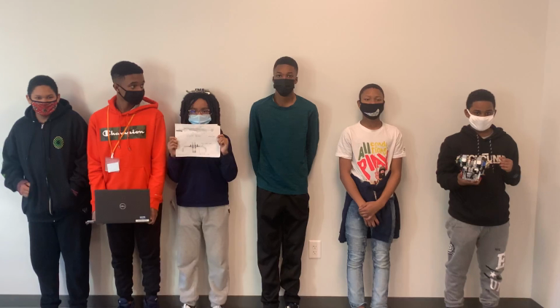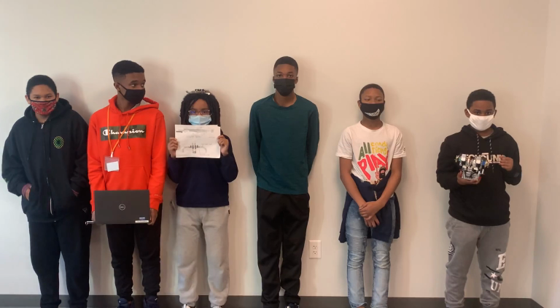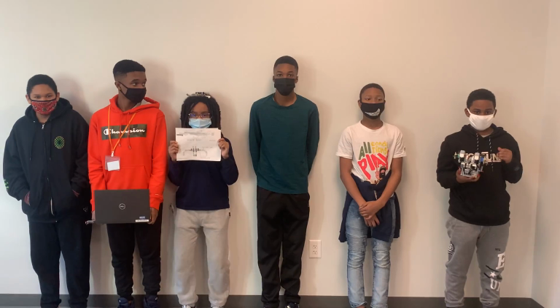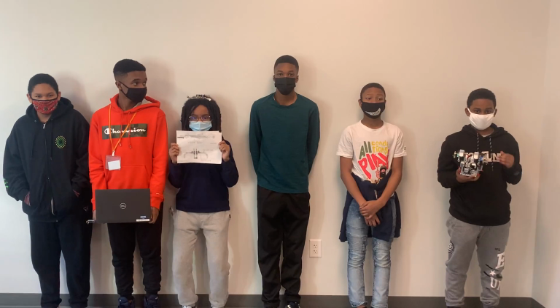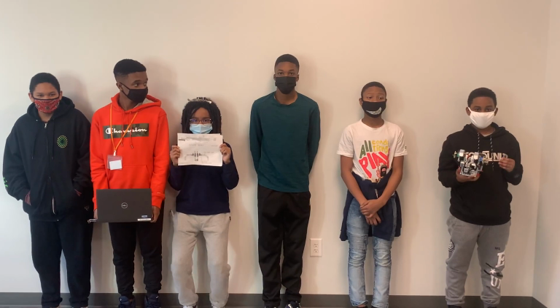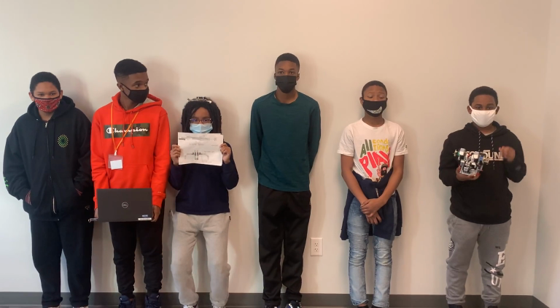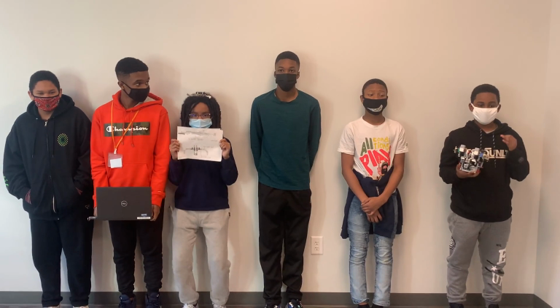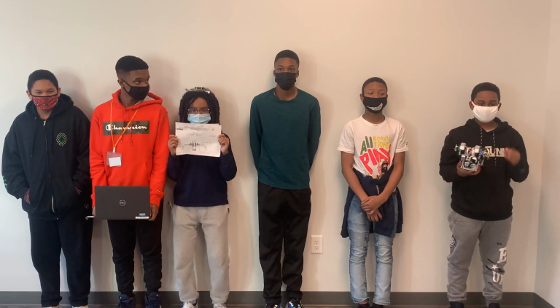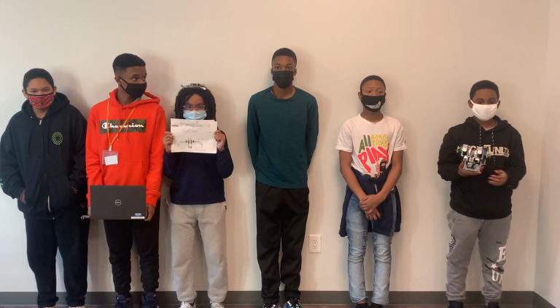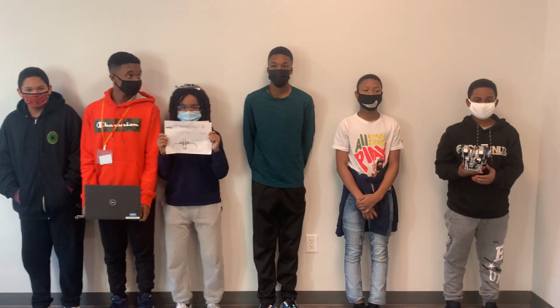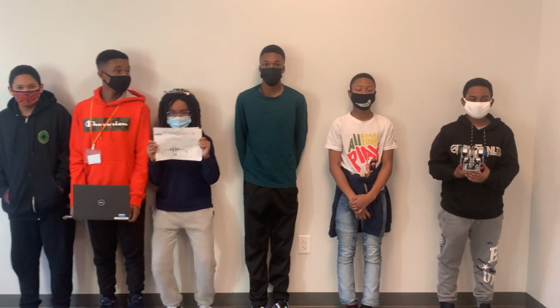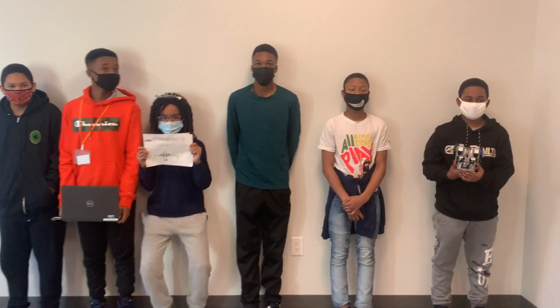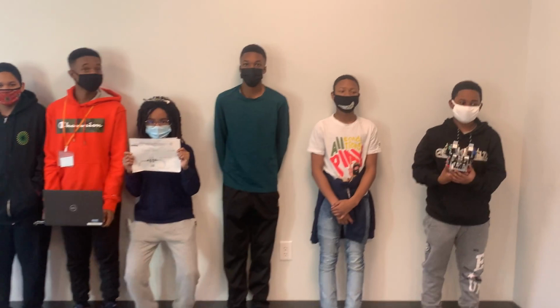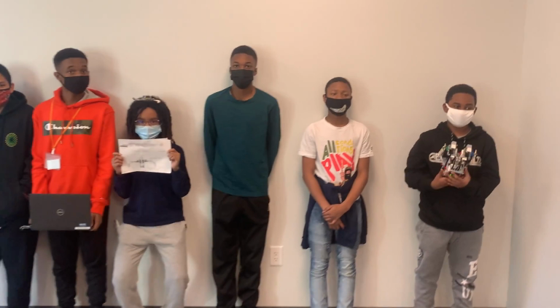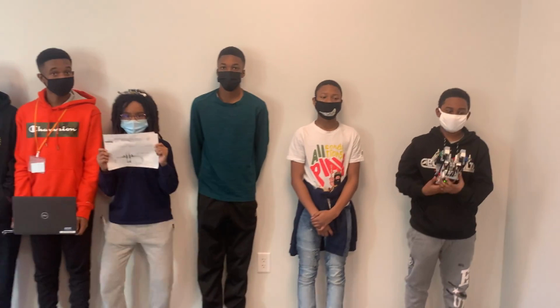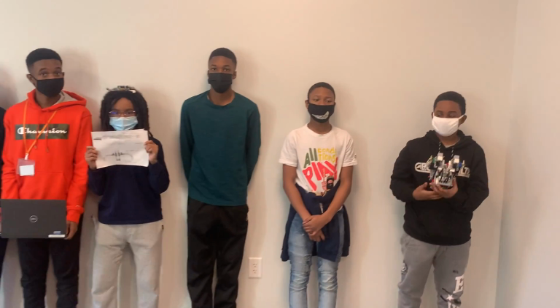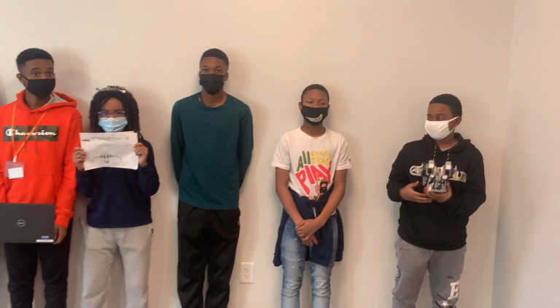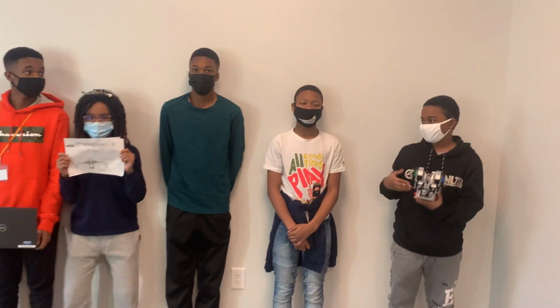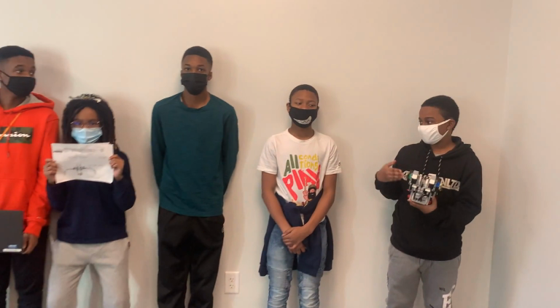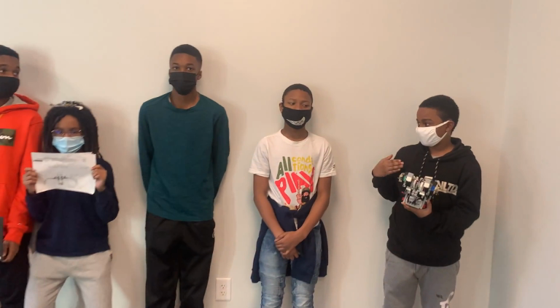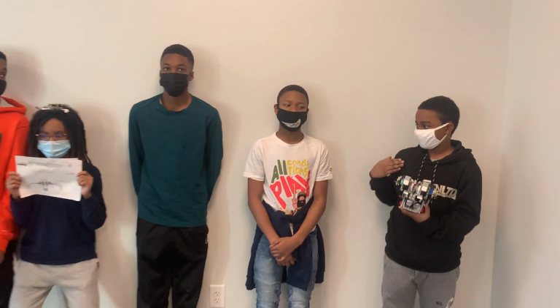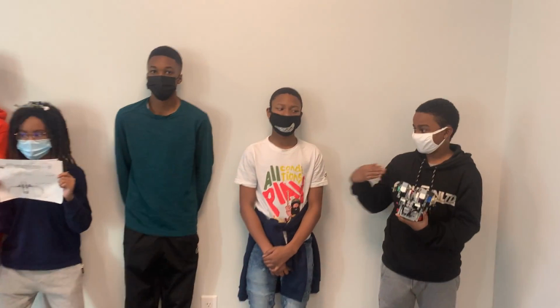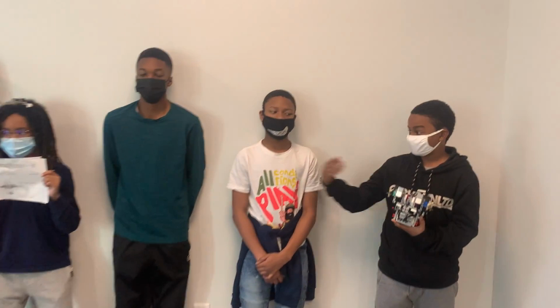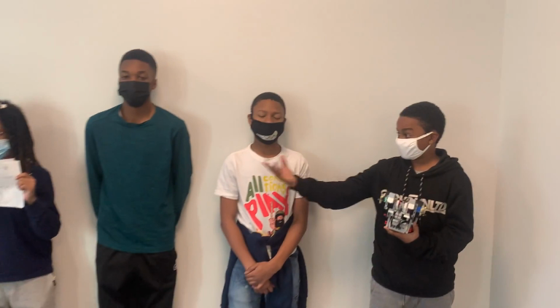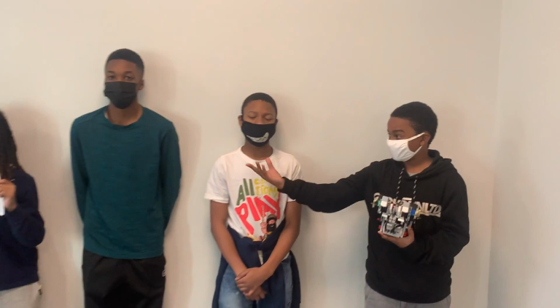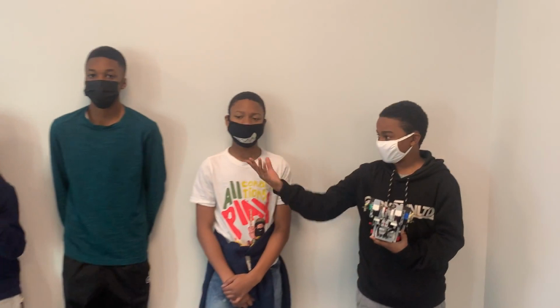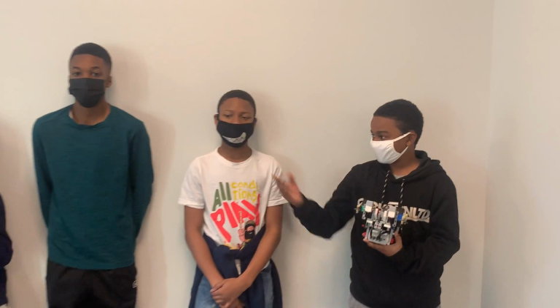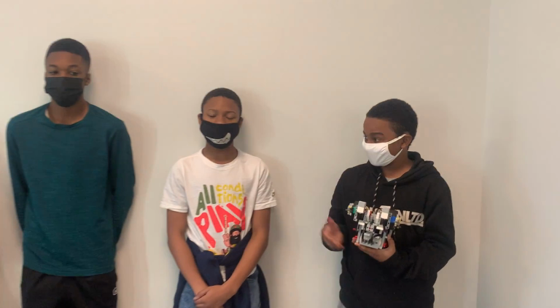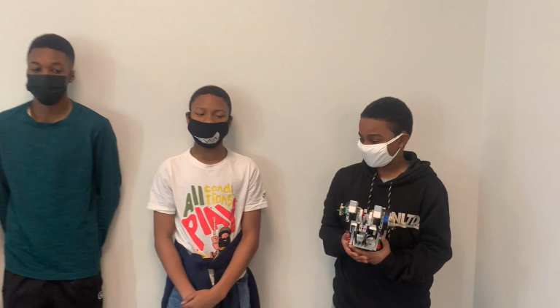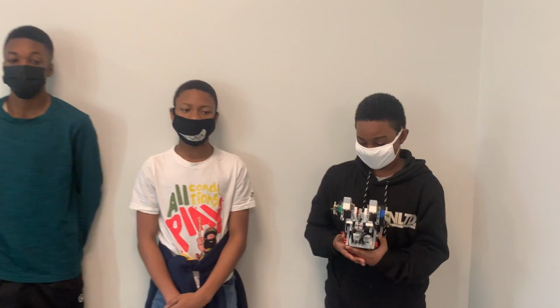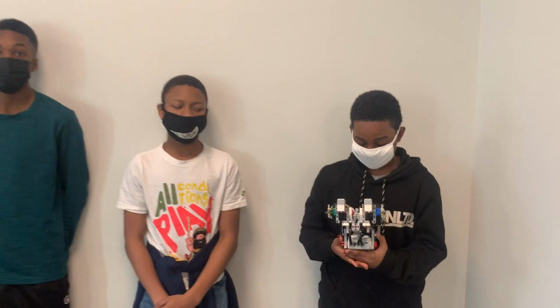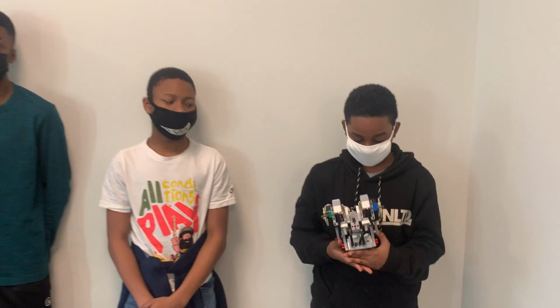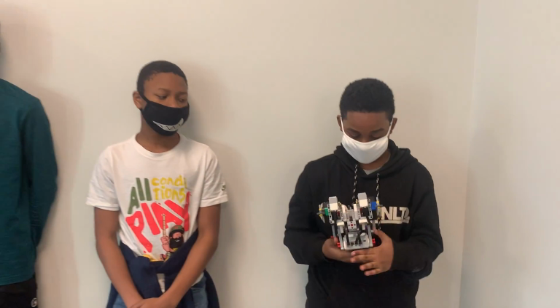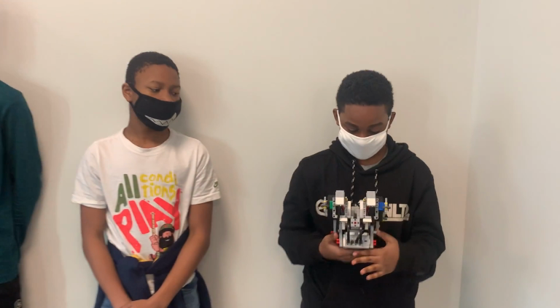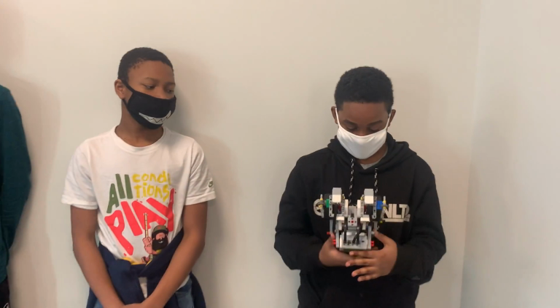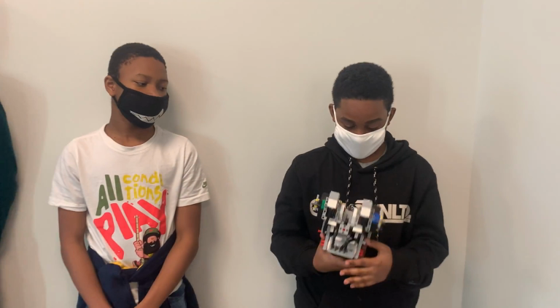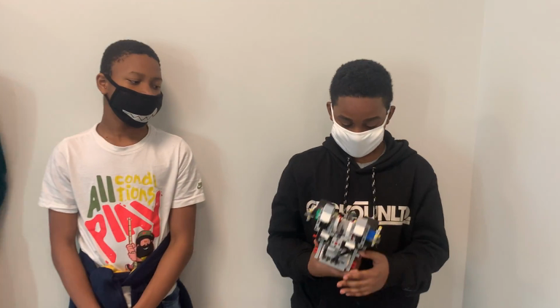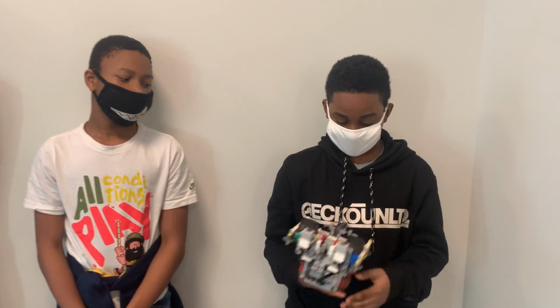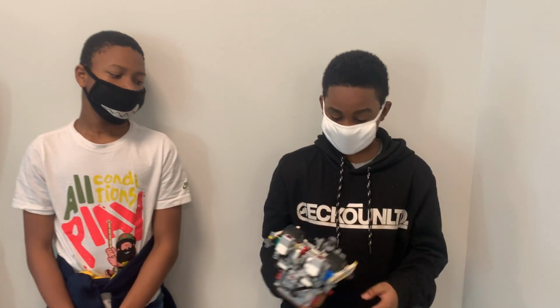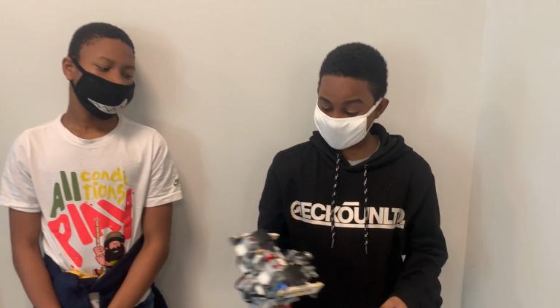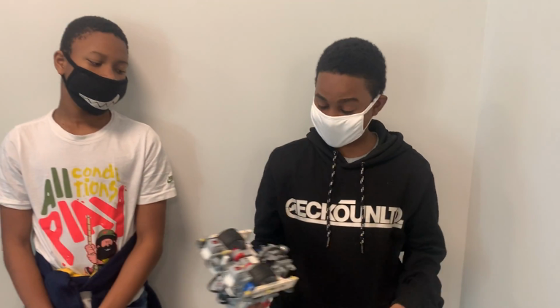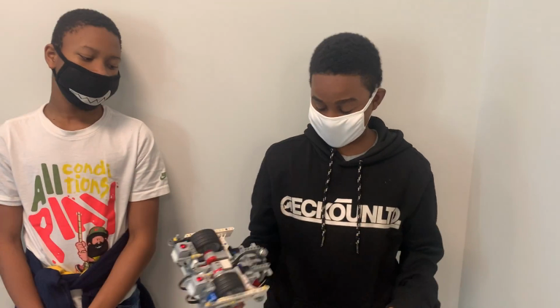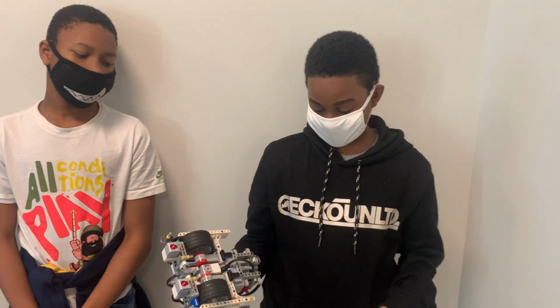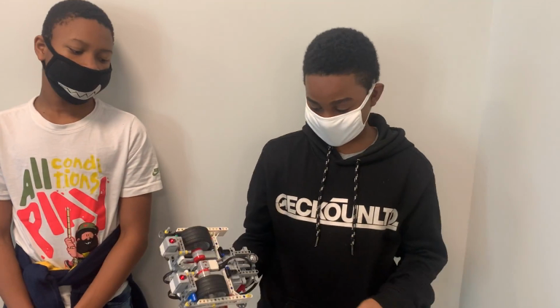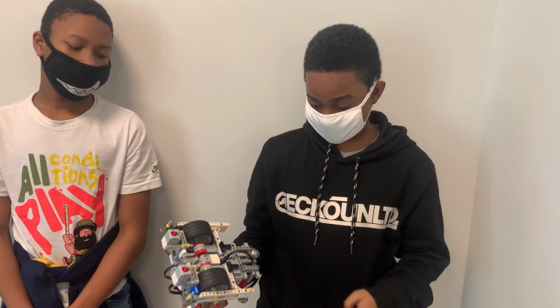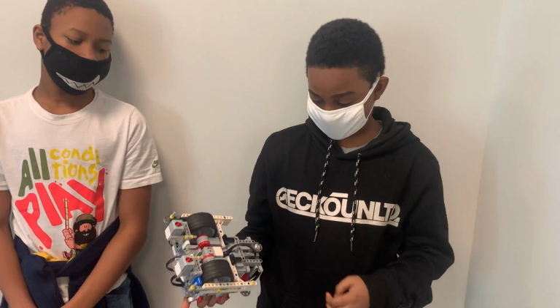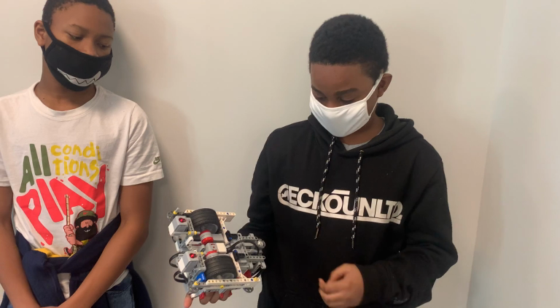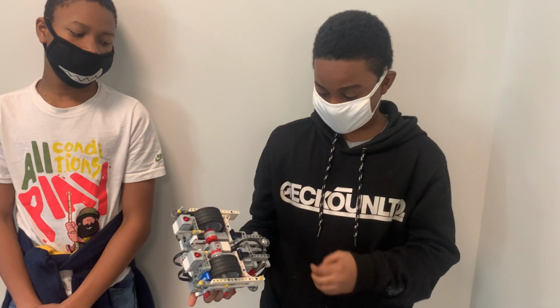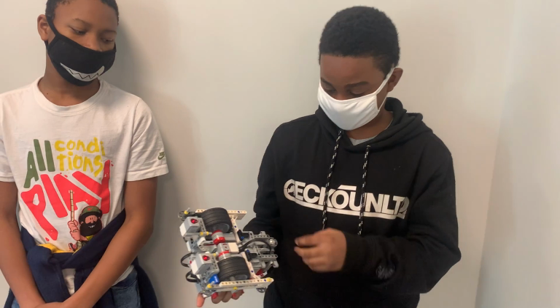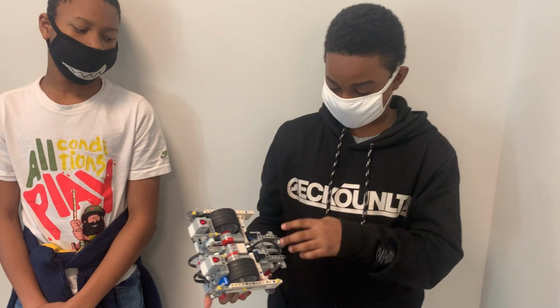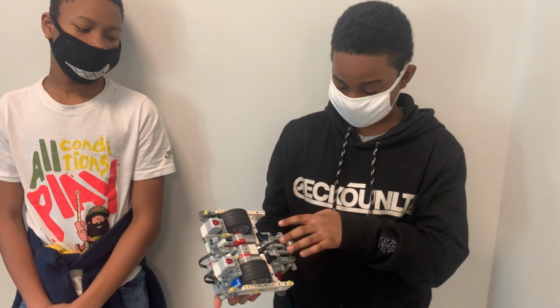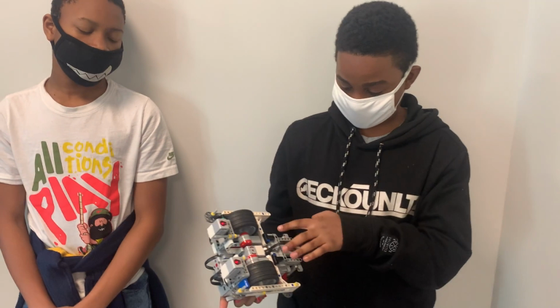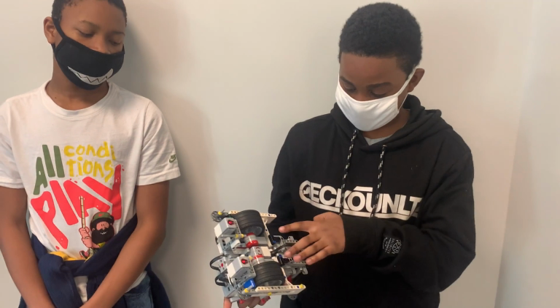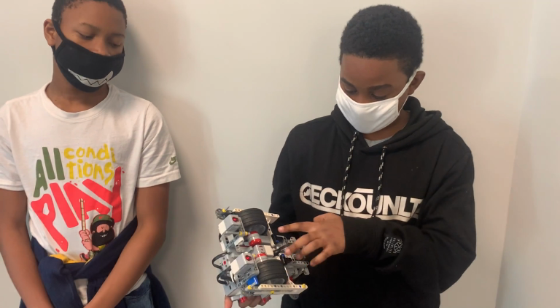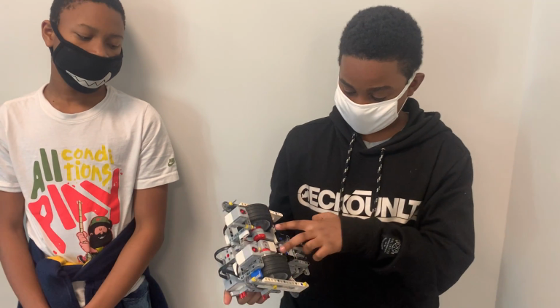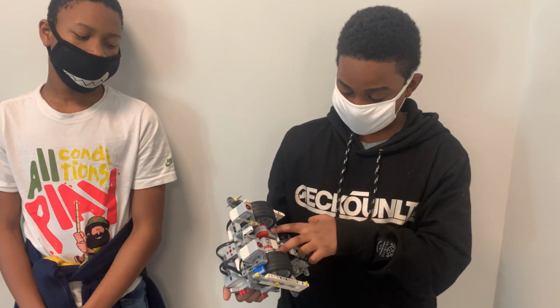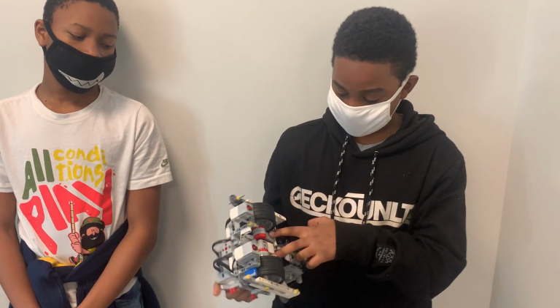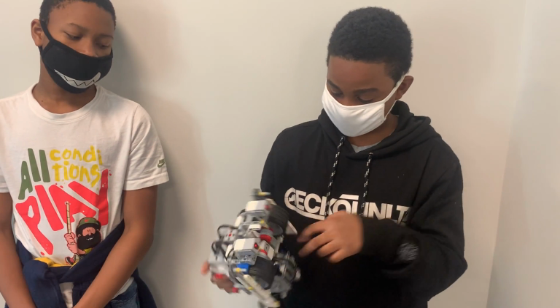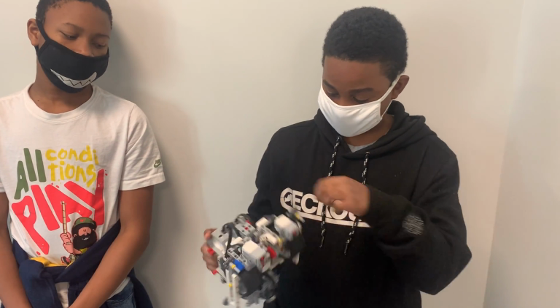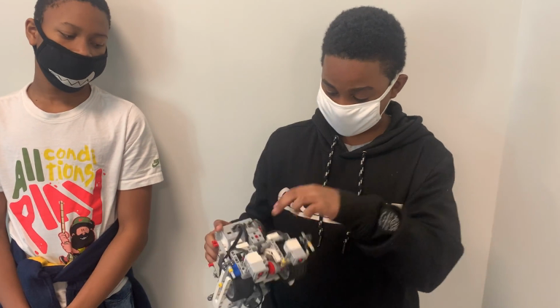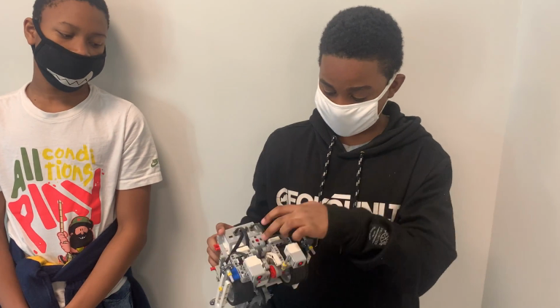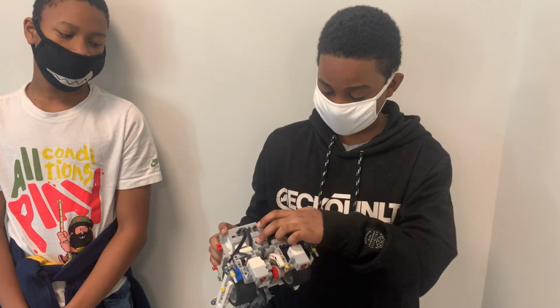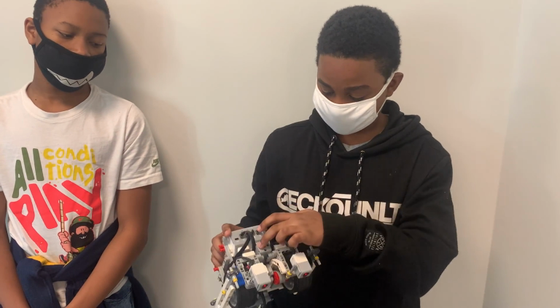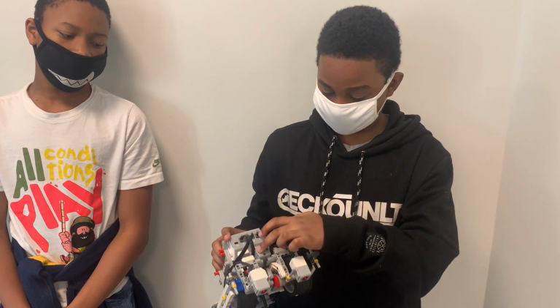Hi, I am Eliza McRae and we are Design Robotics. Today I am going to be talking about these three motors.